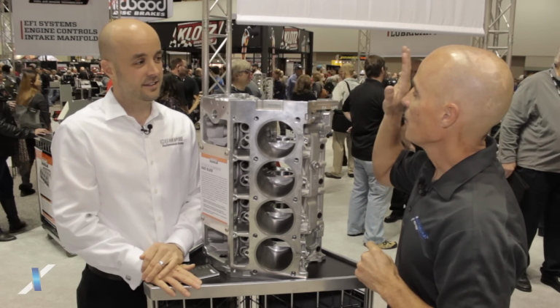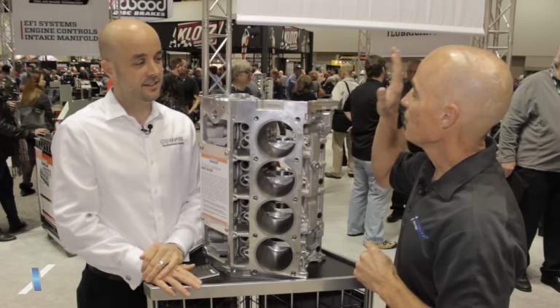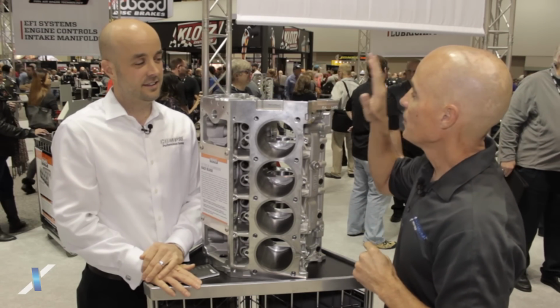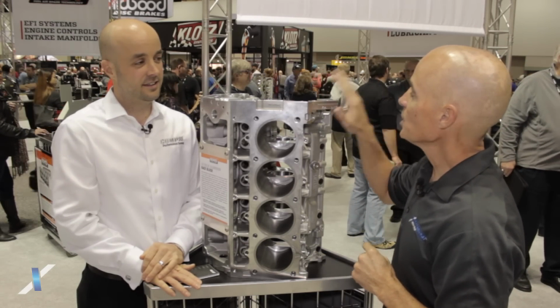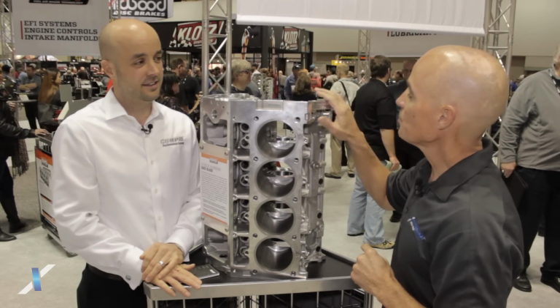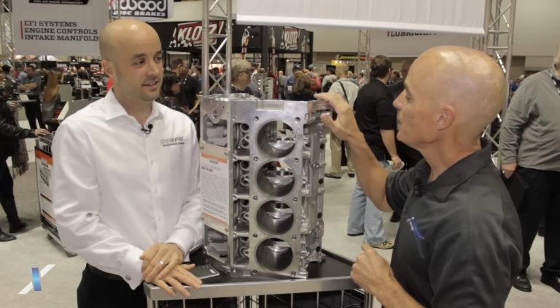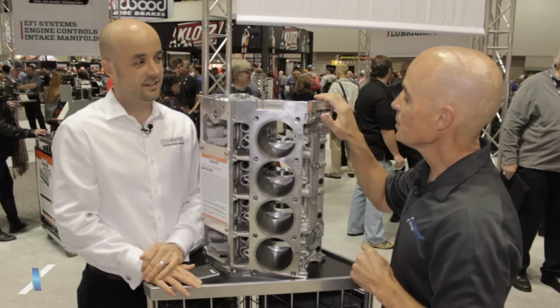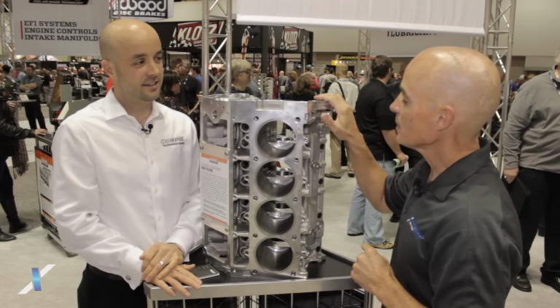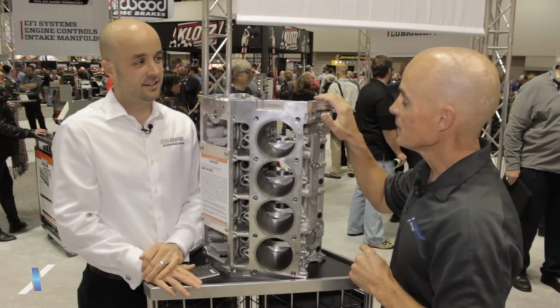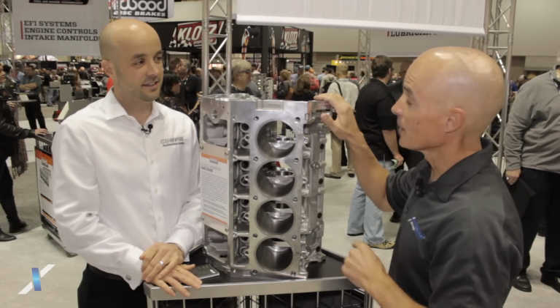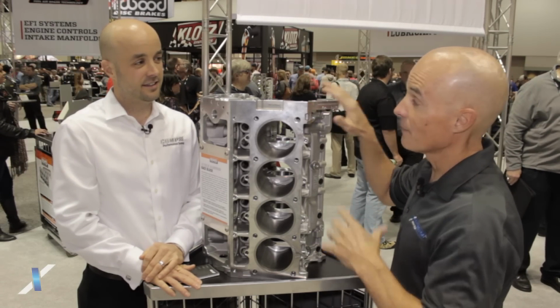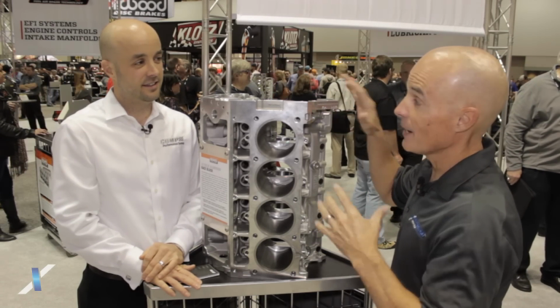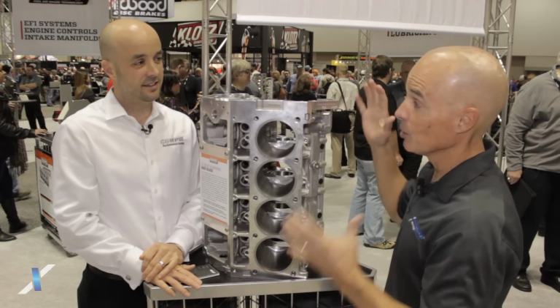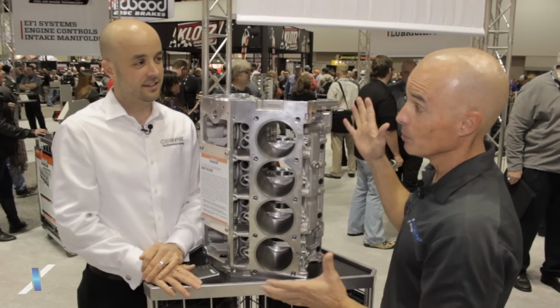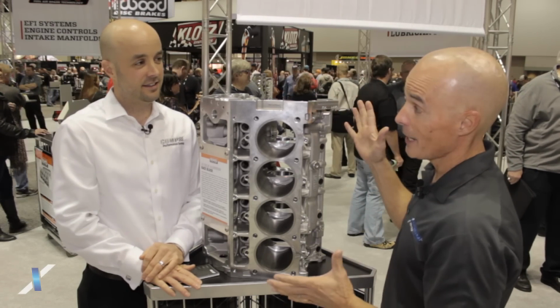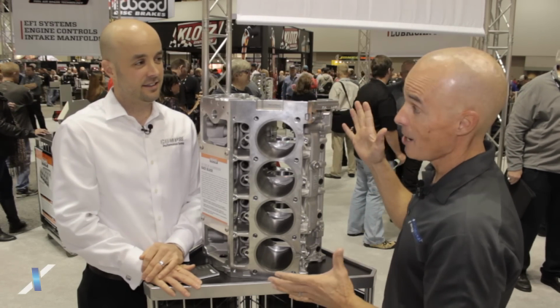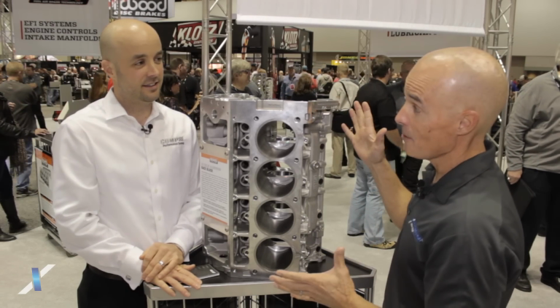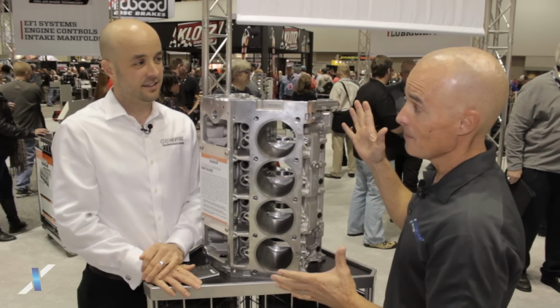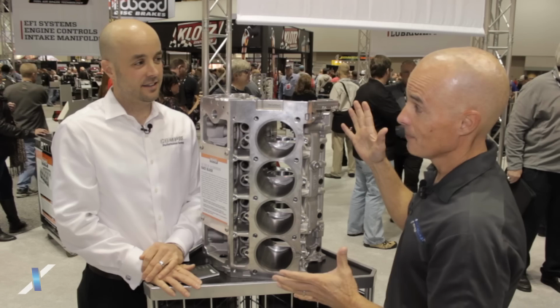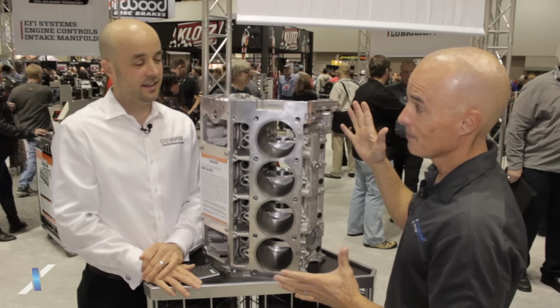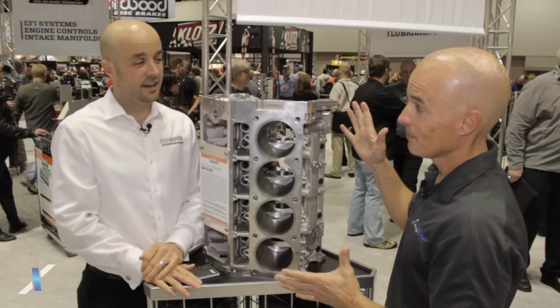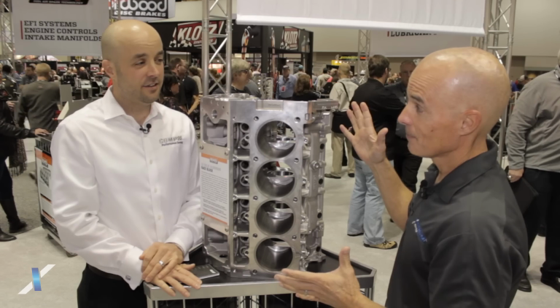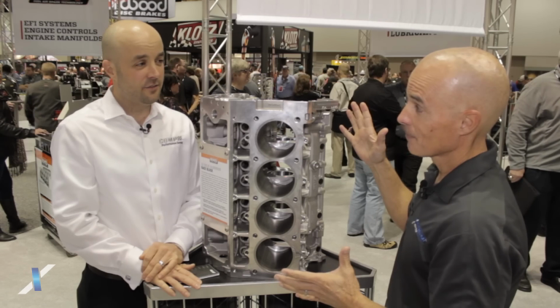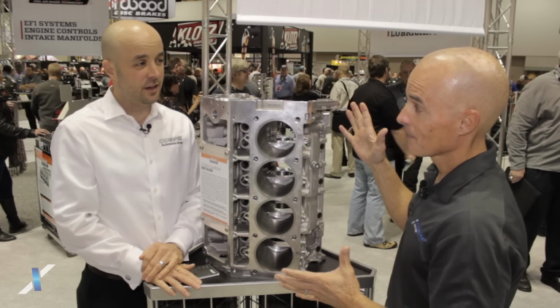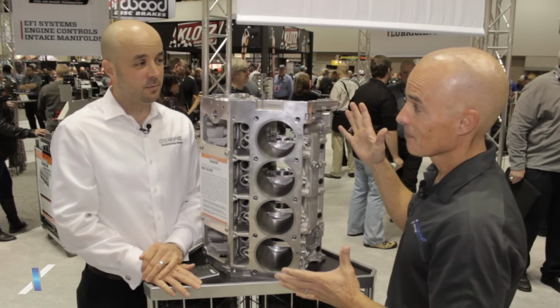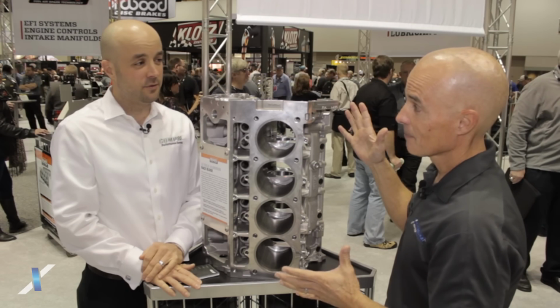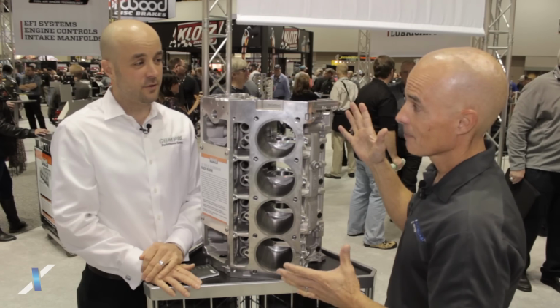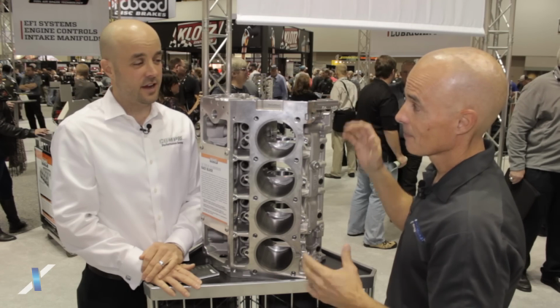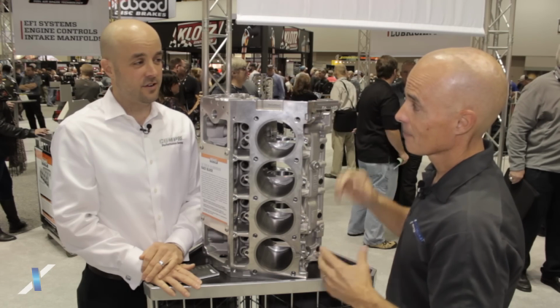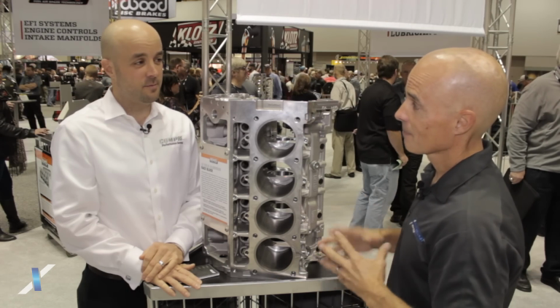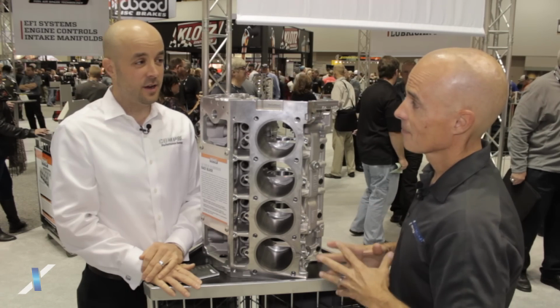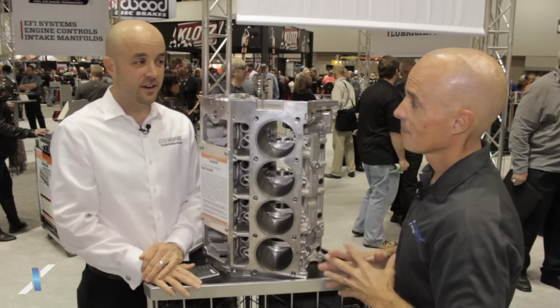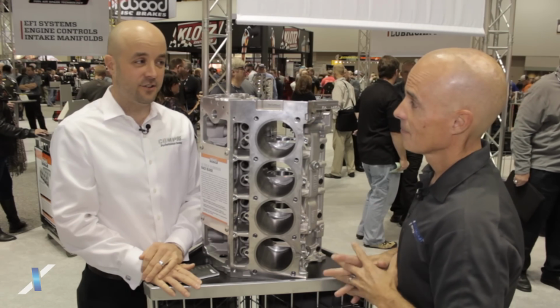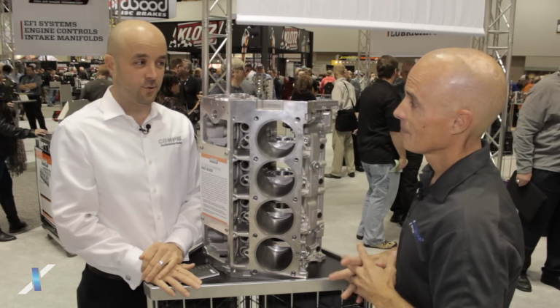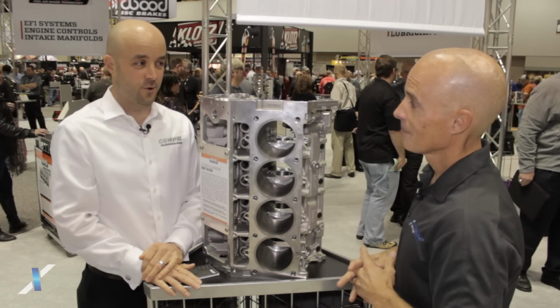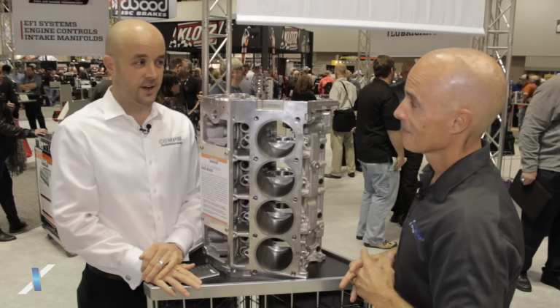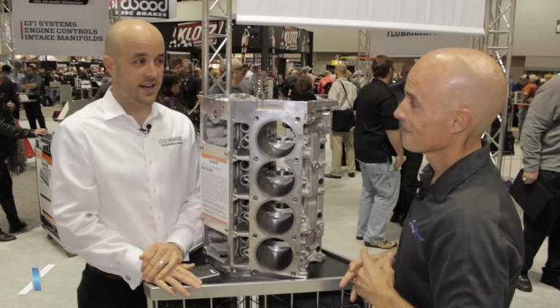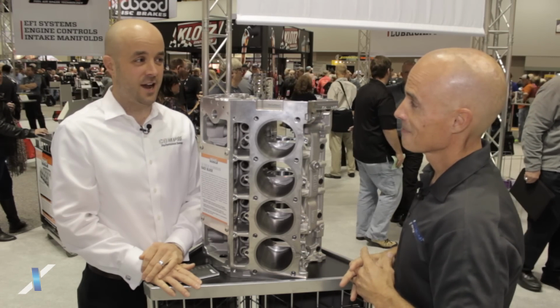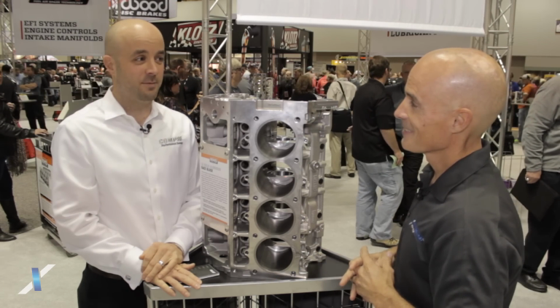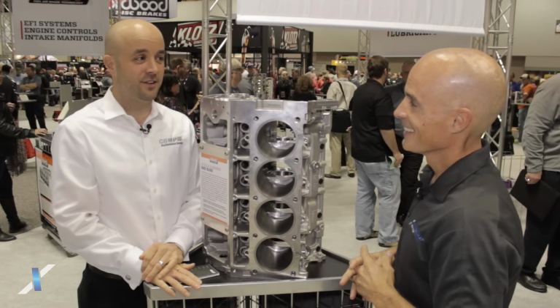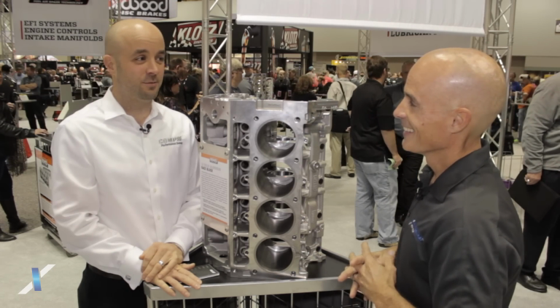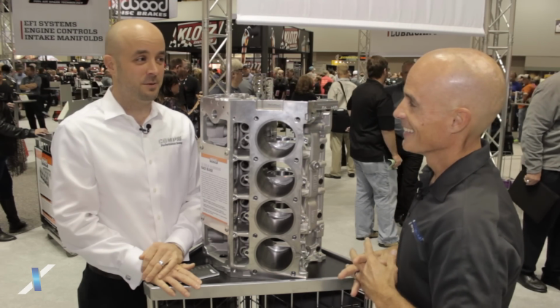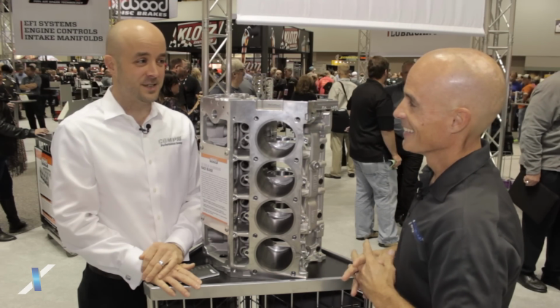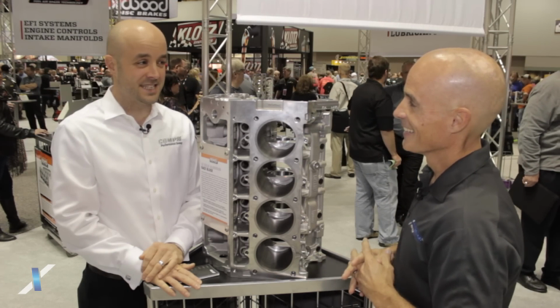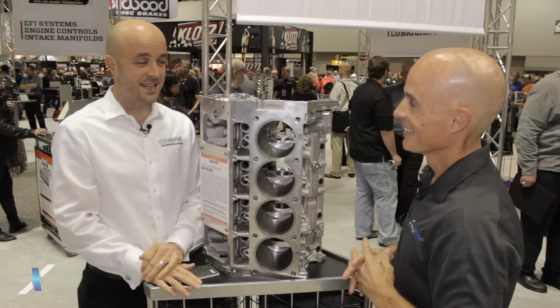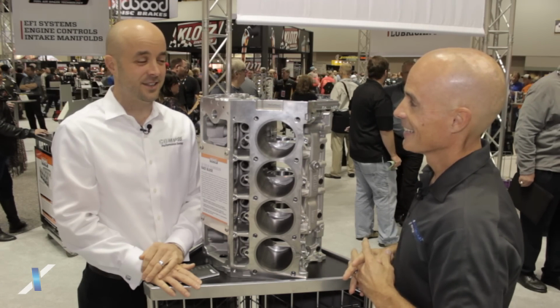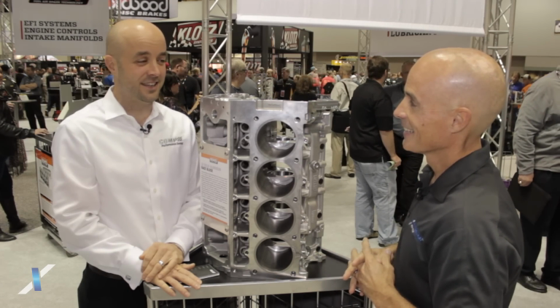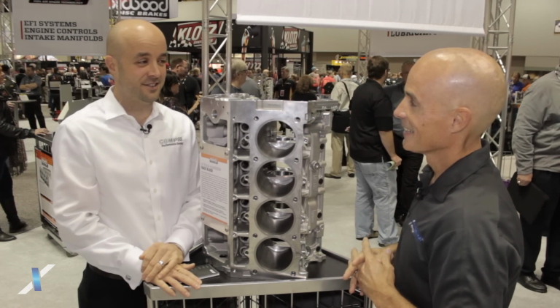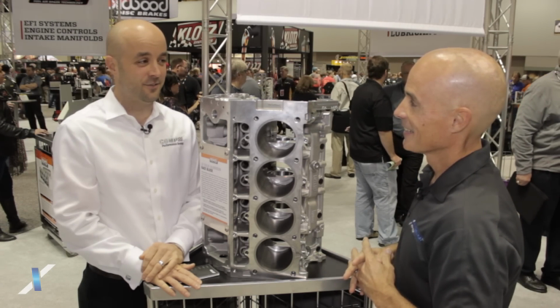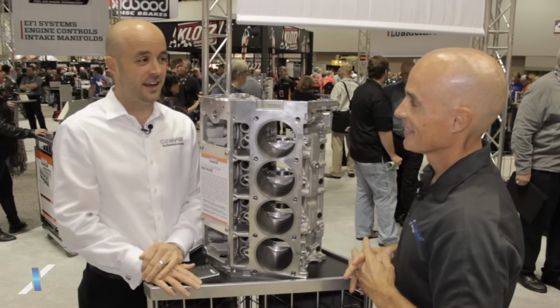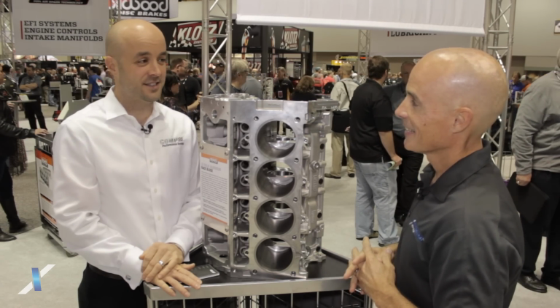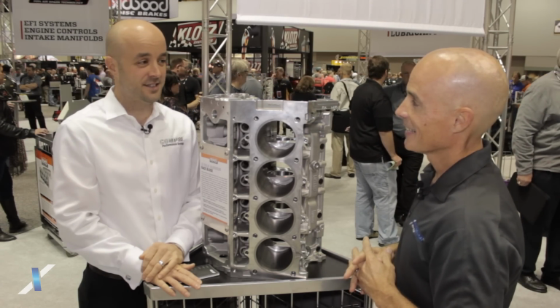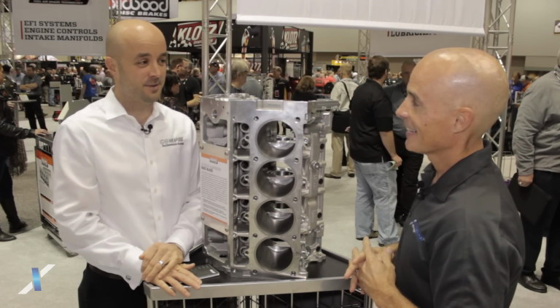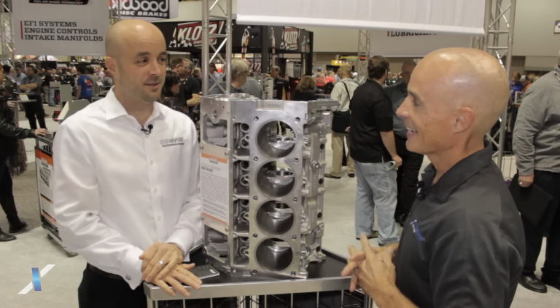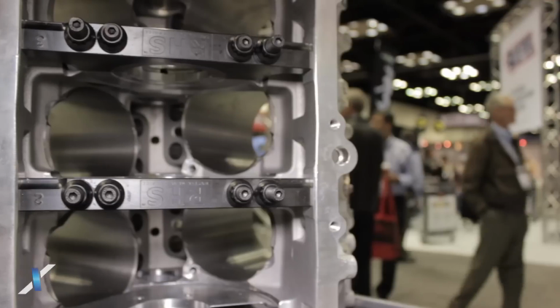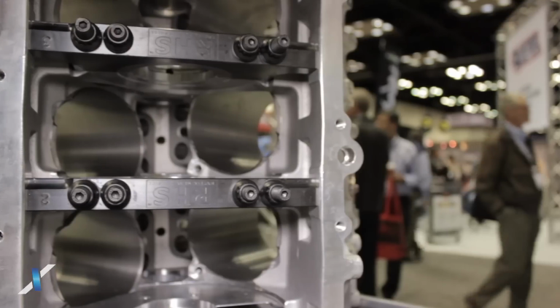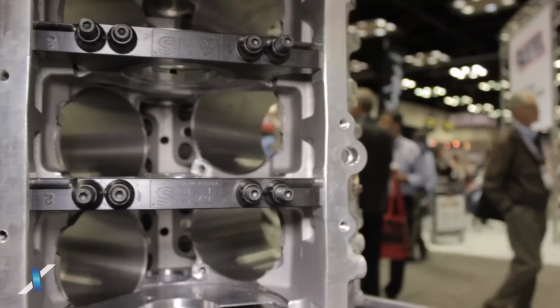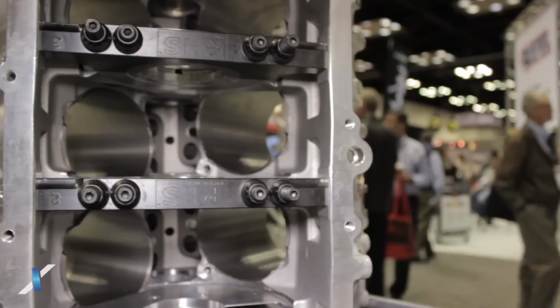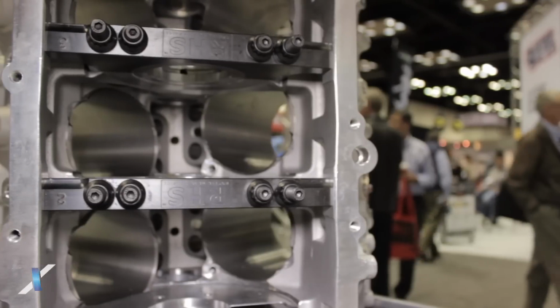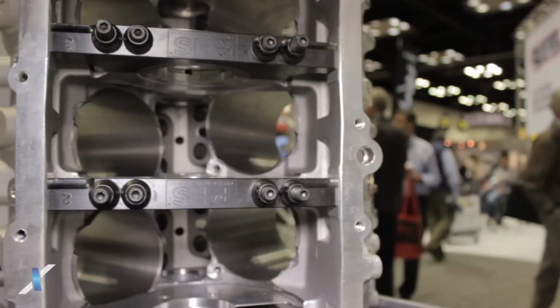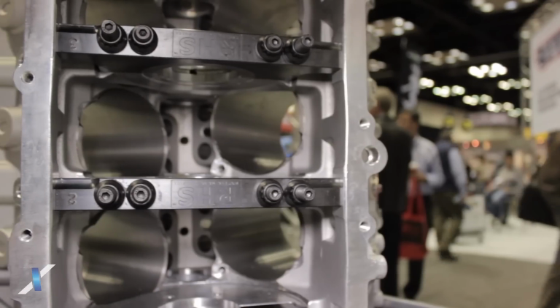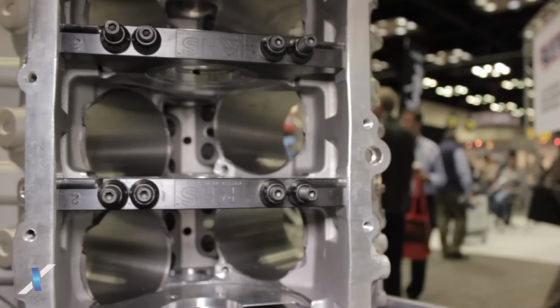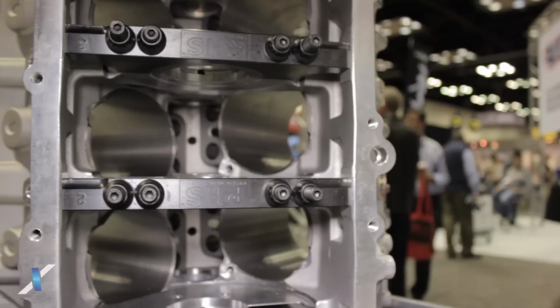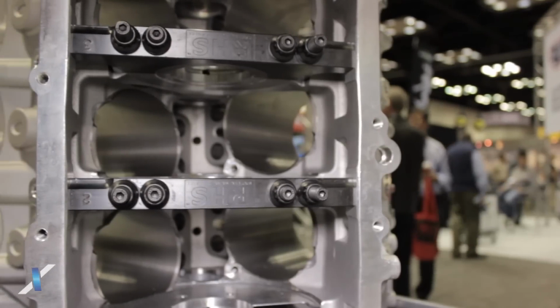Now this piece — is it available now? It is available now and you better get your order in because we've been selling these as fast as we can make them. It's that popular.